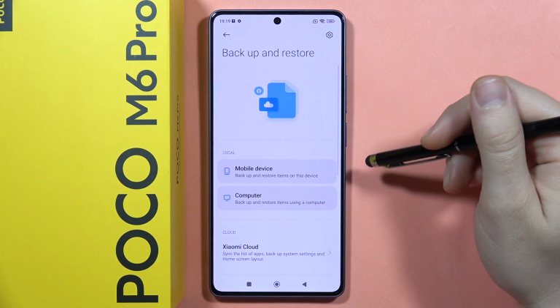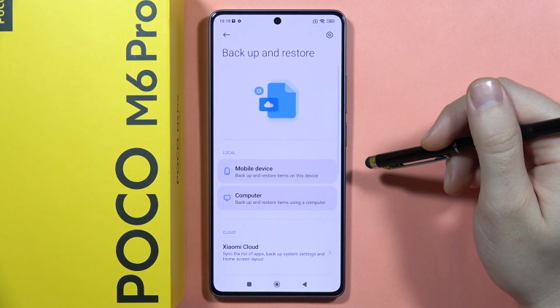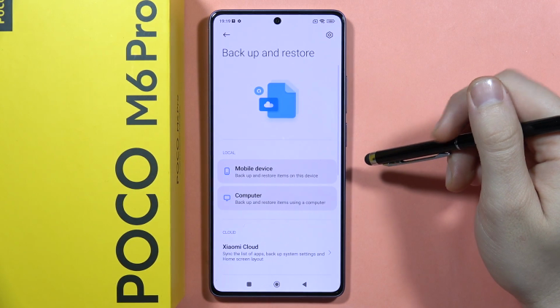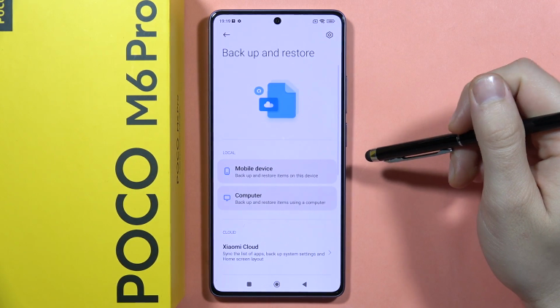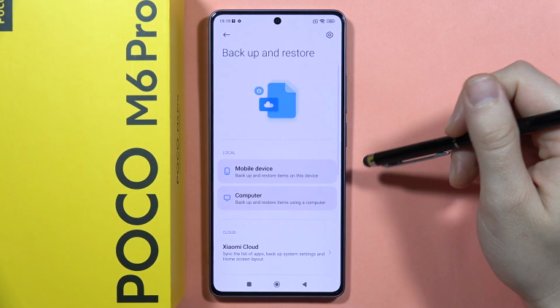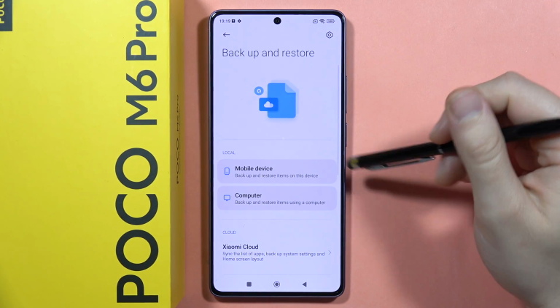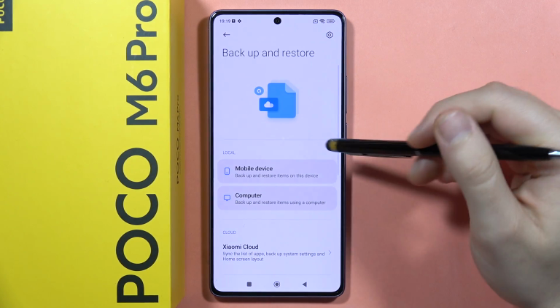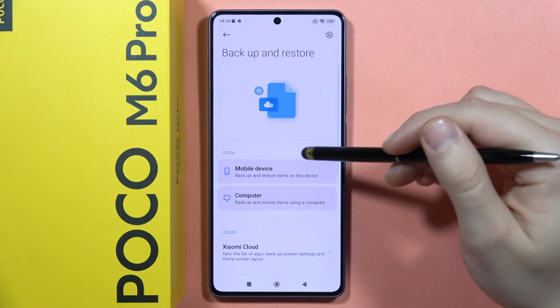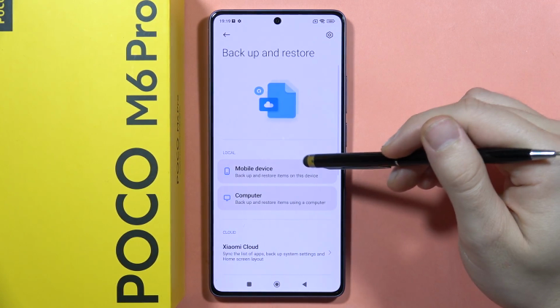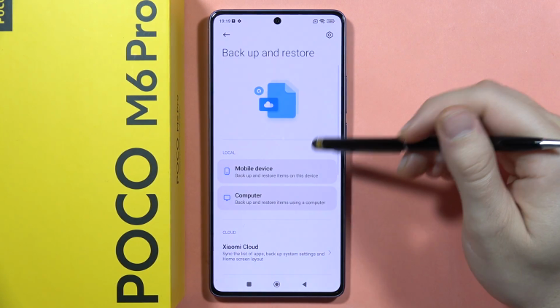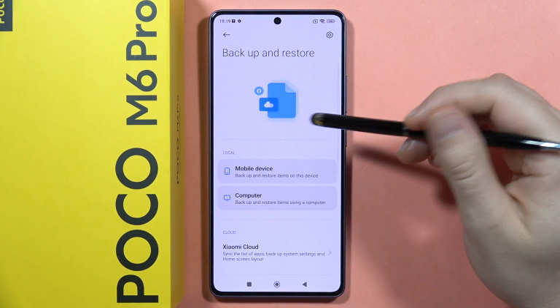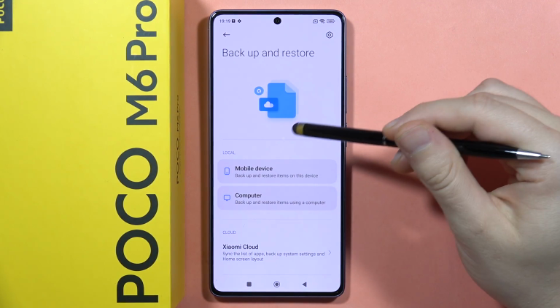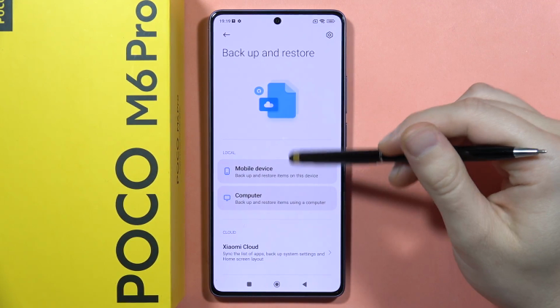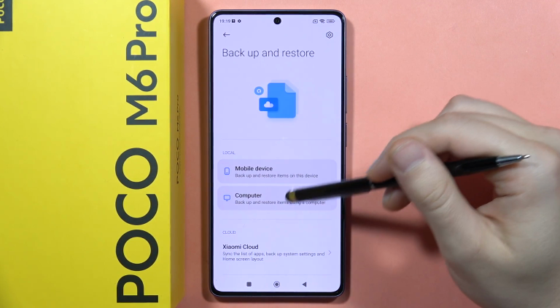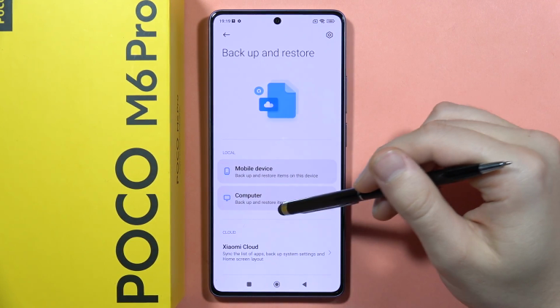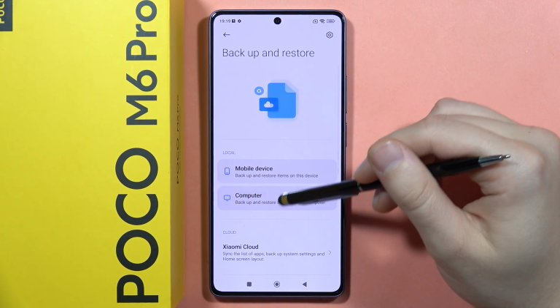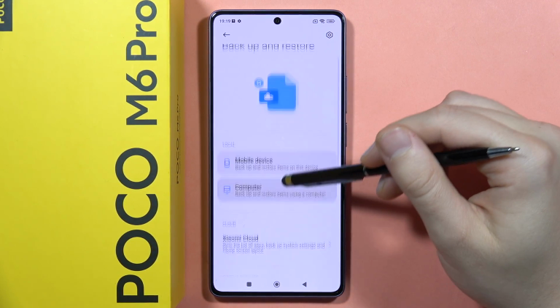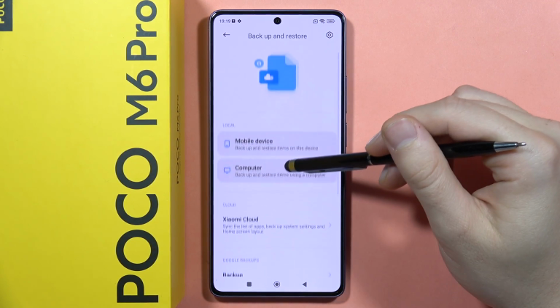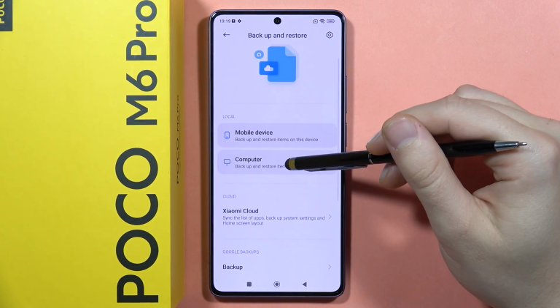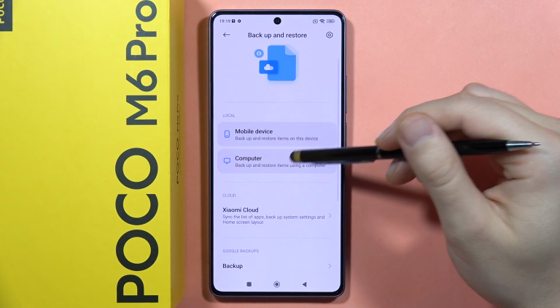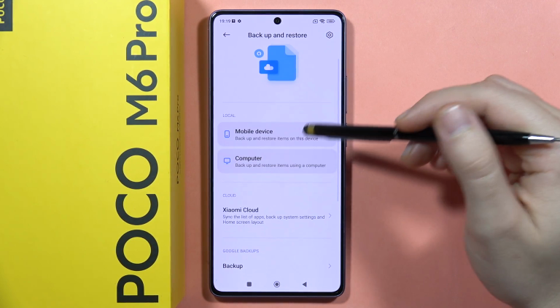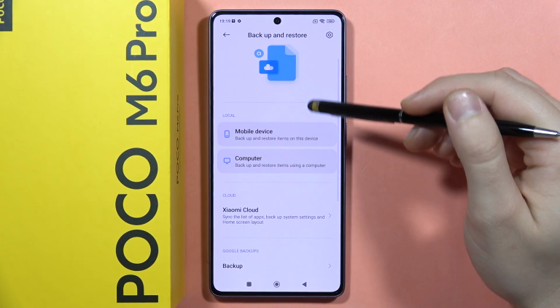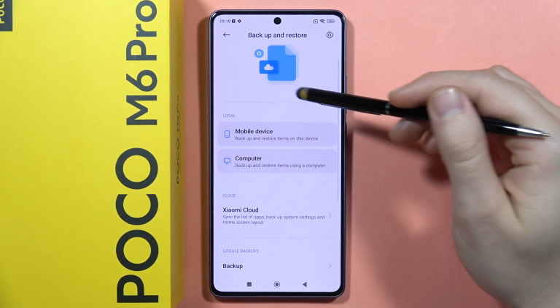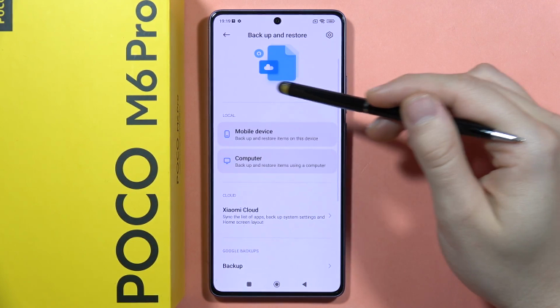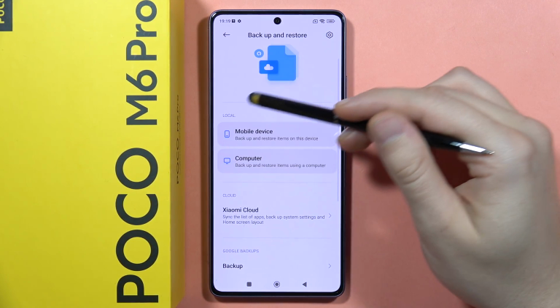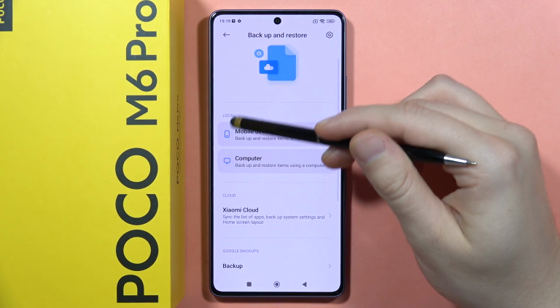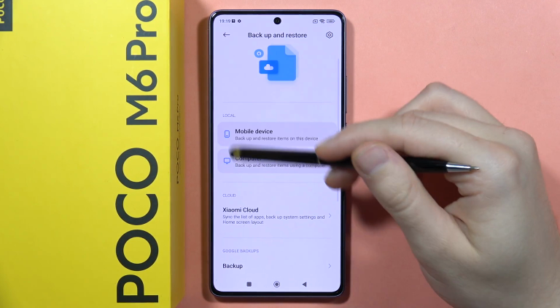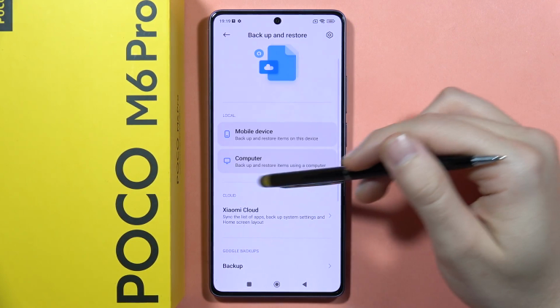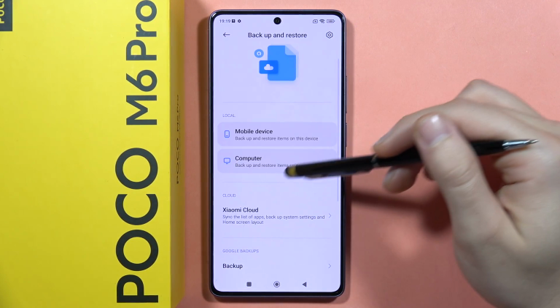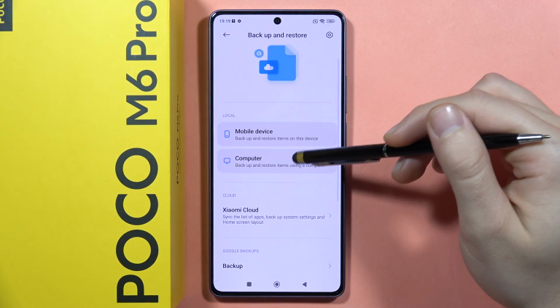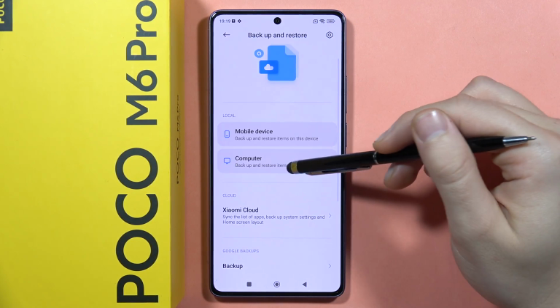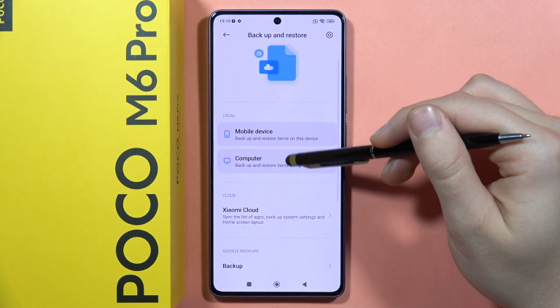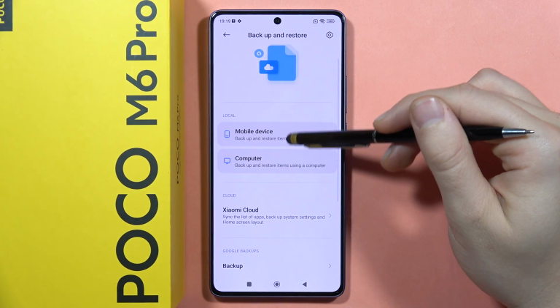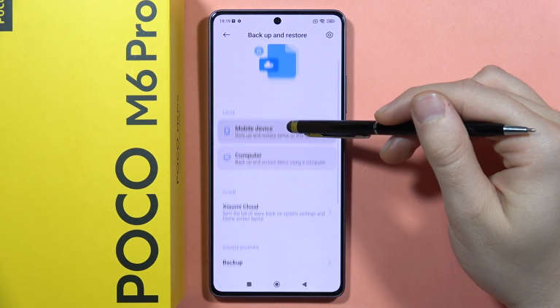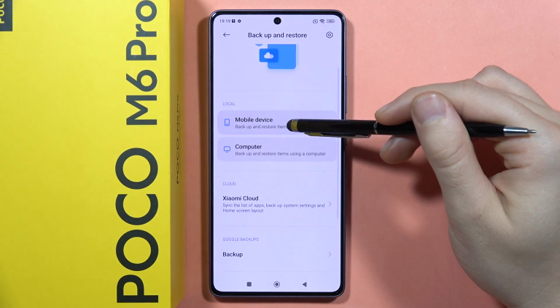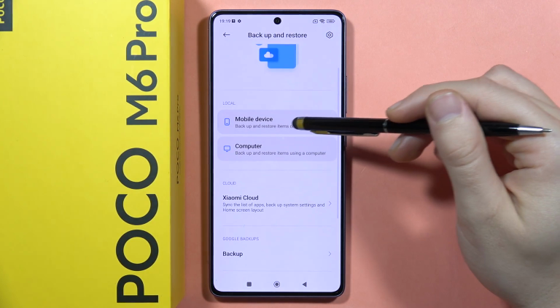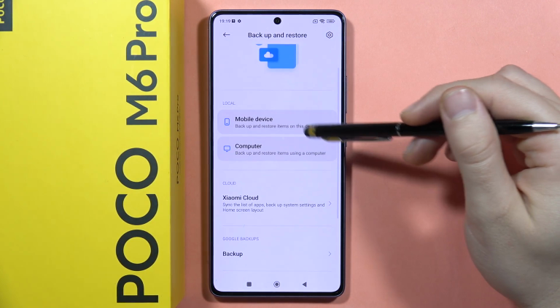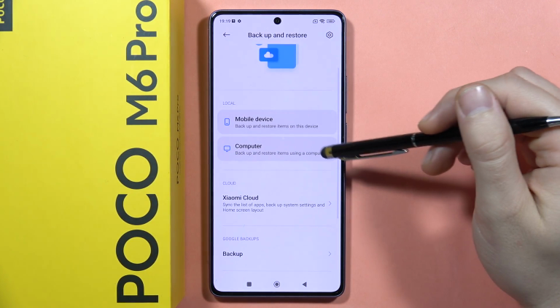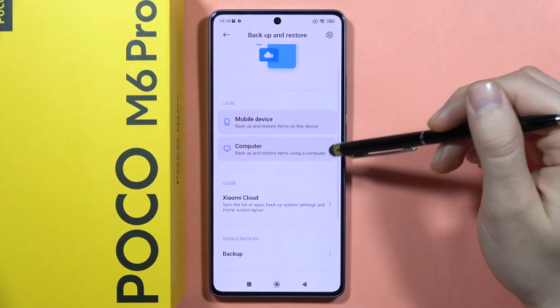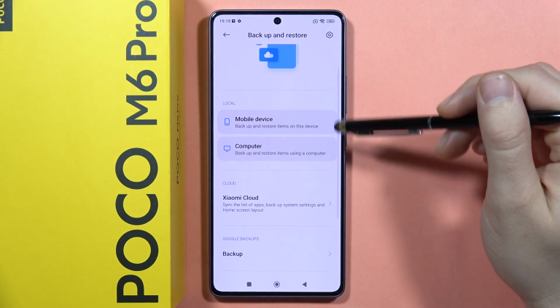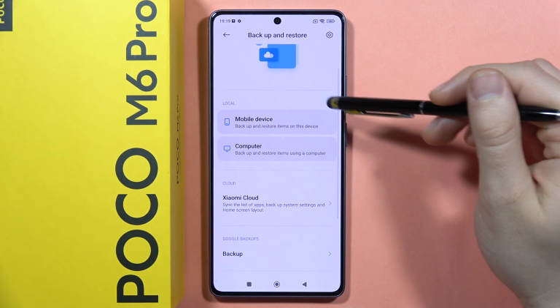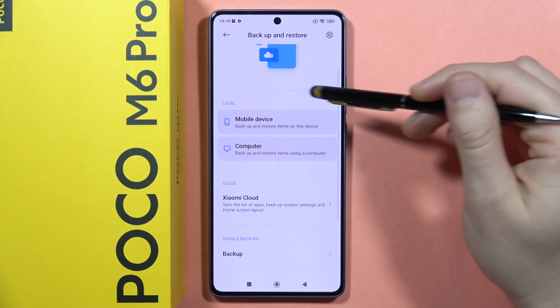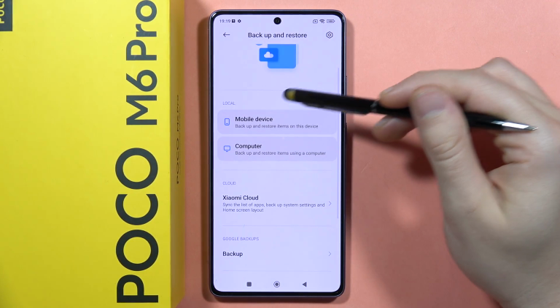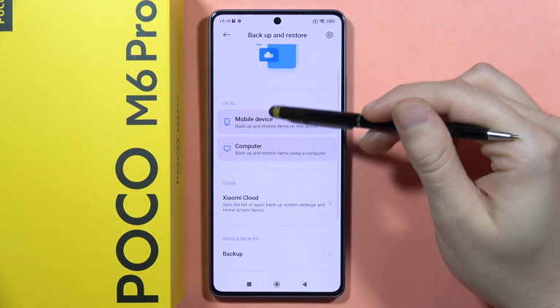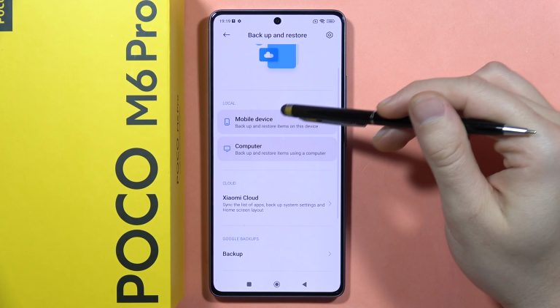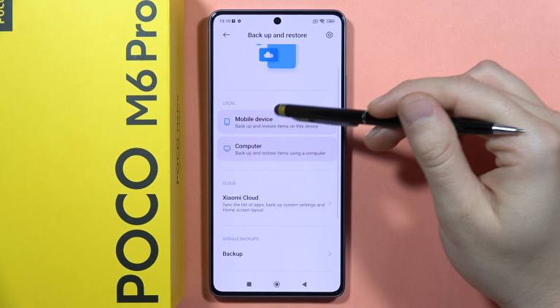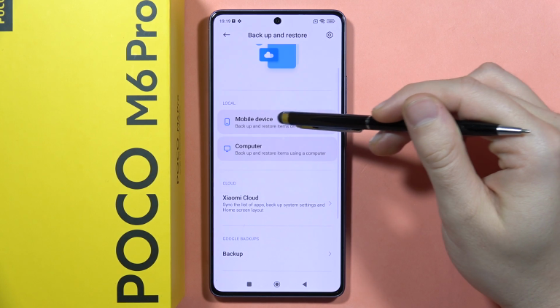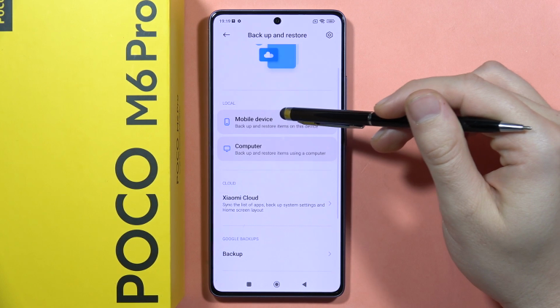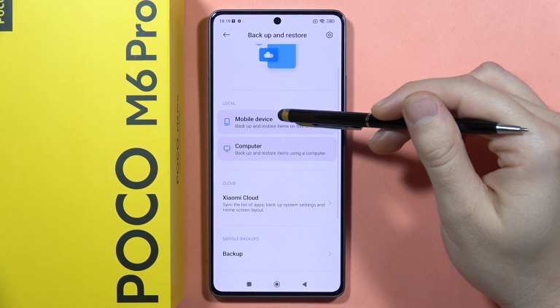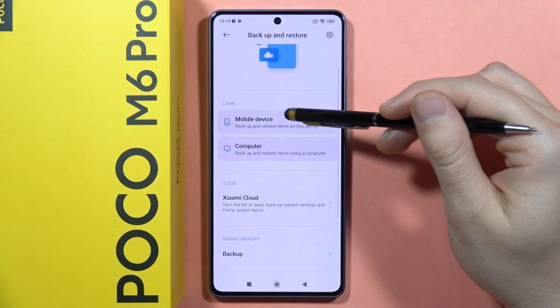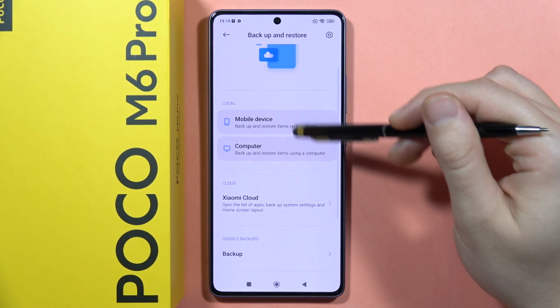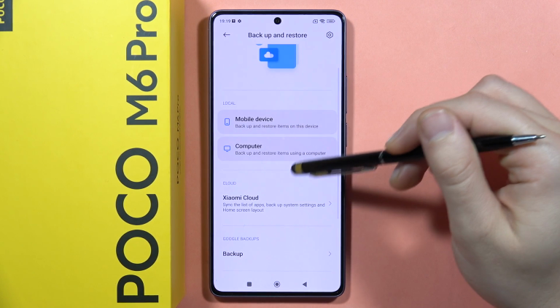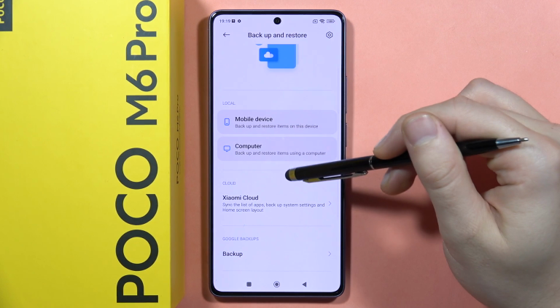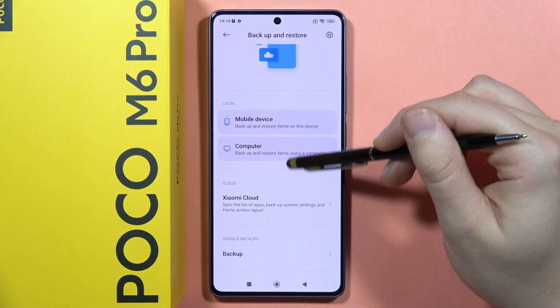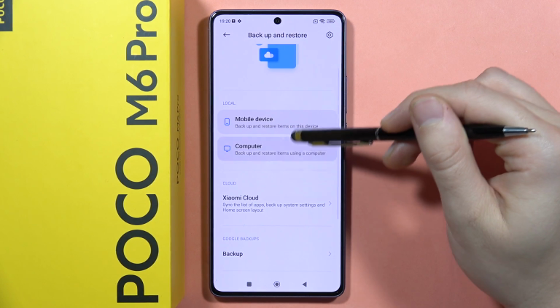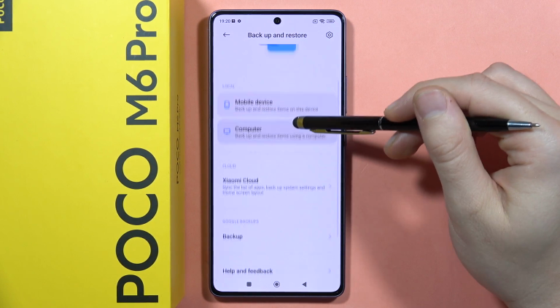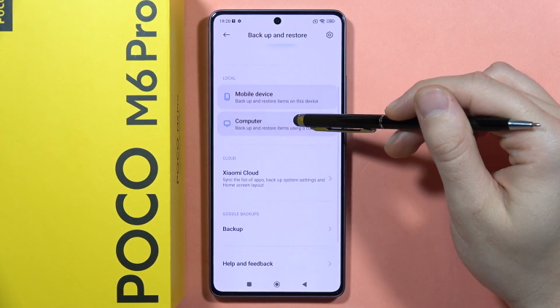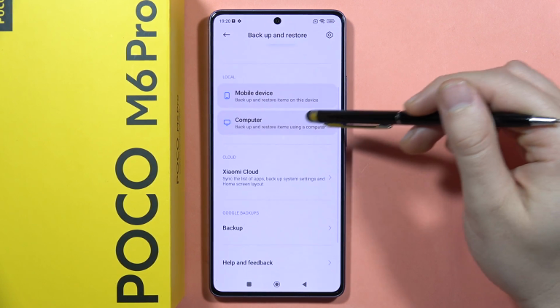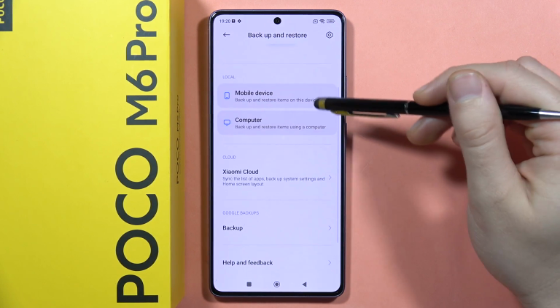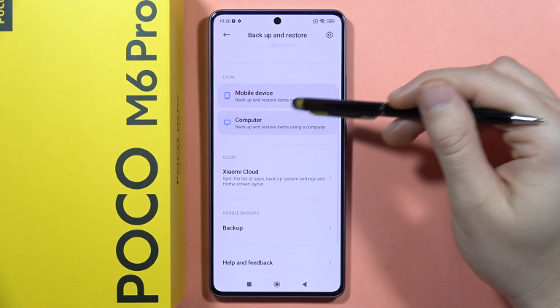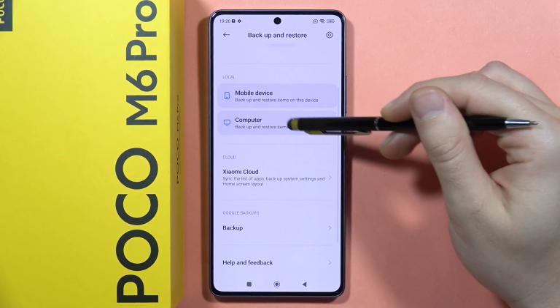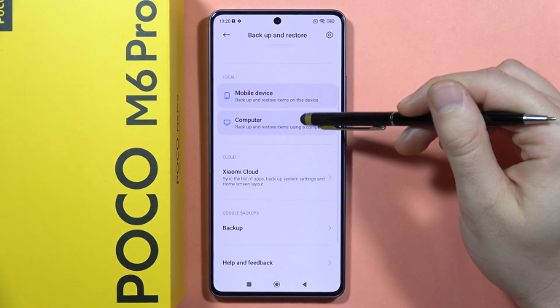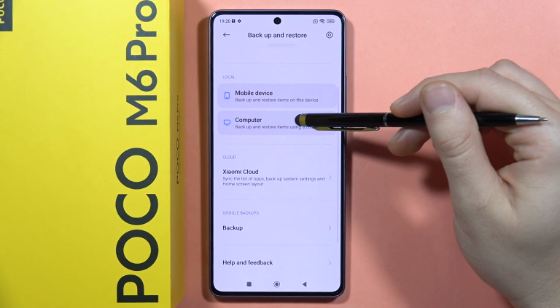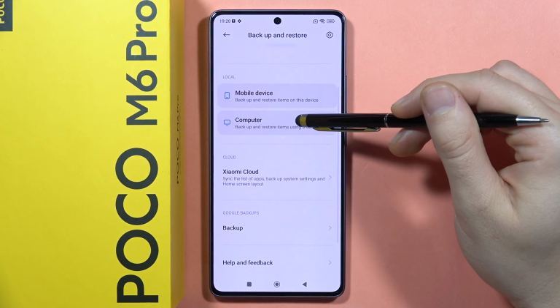And you've got actually three options. The first one is the local backup, that you can actually perform by using the mobile device or your computer.